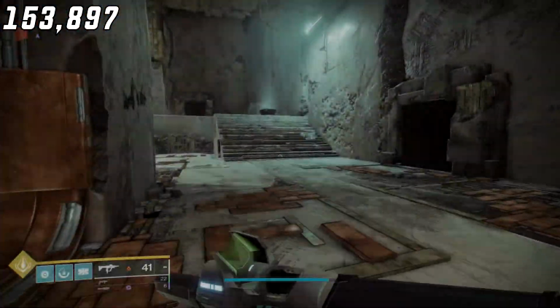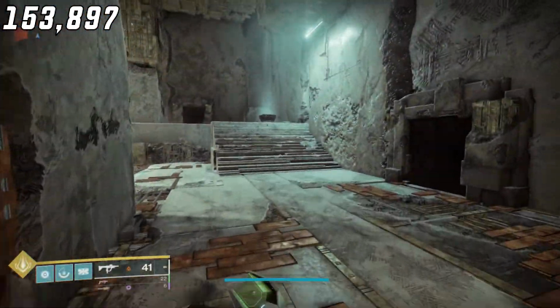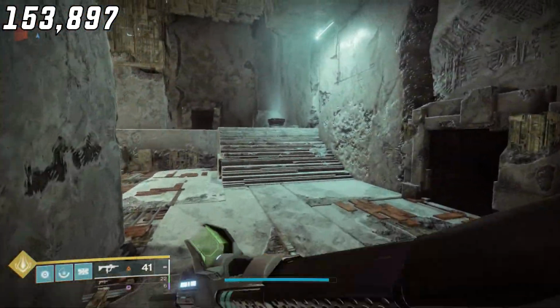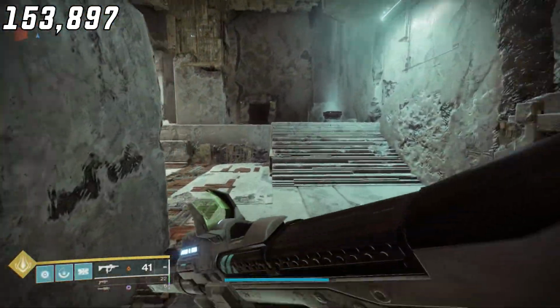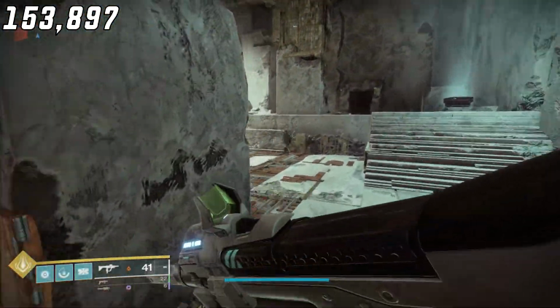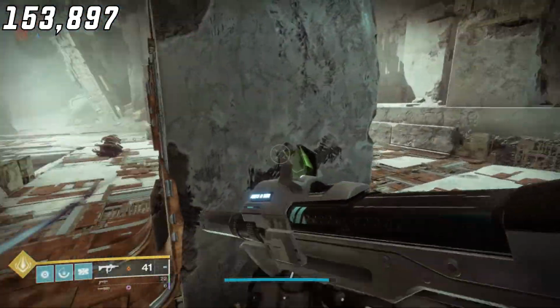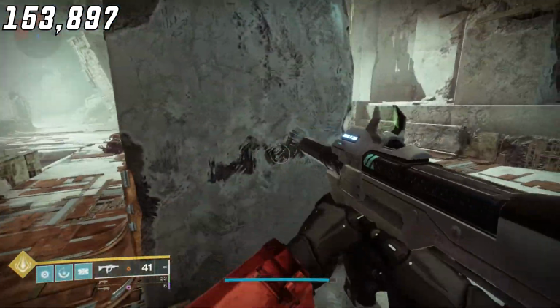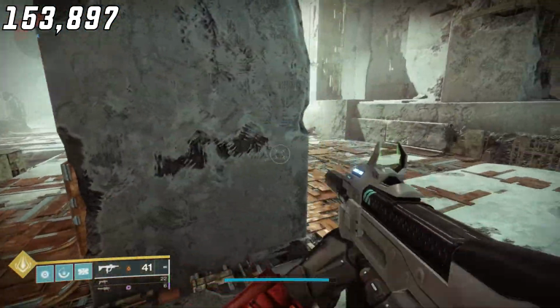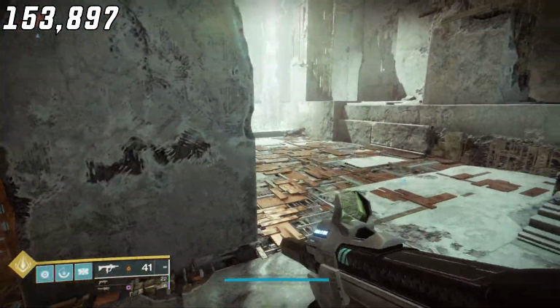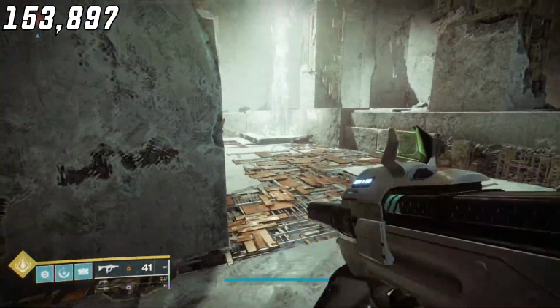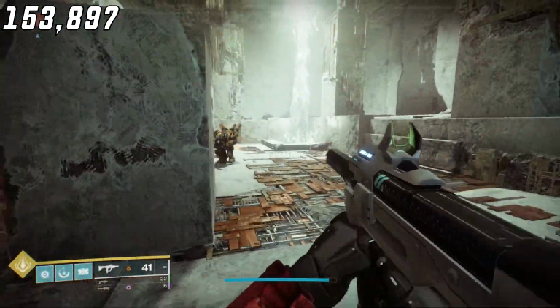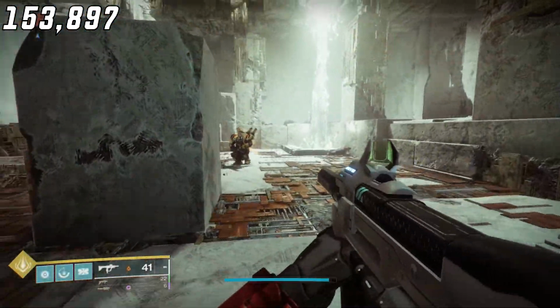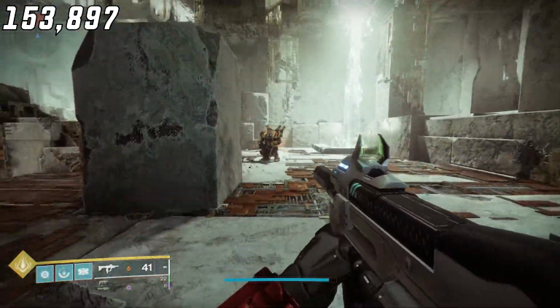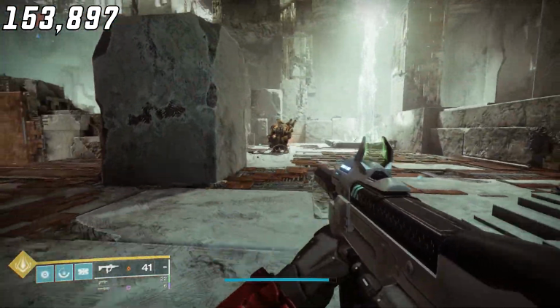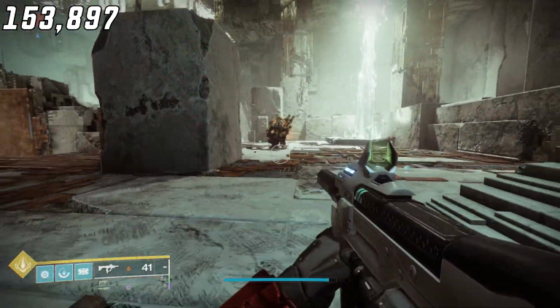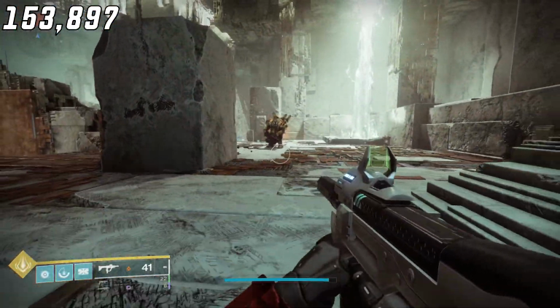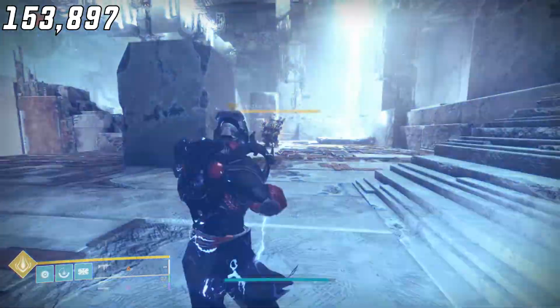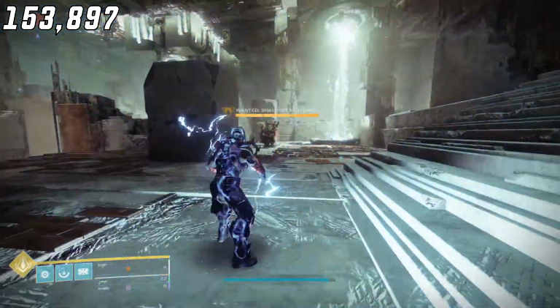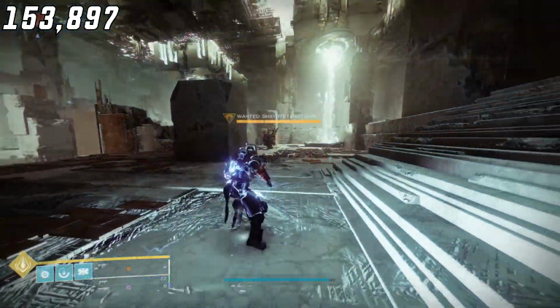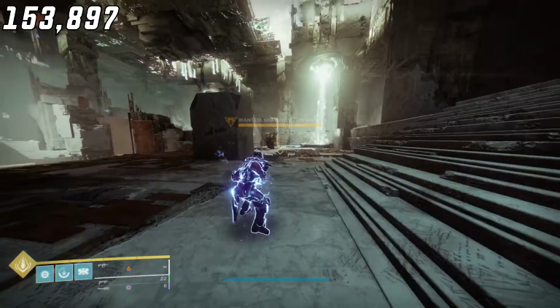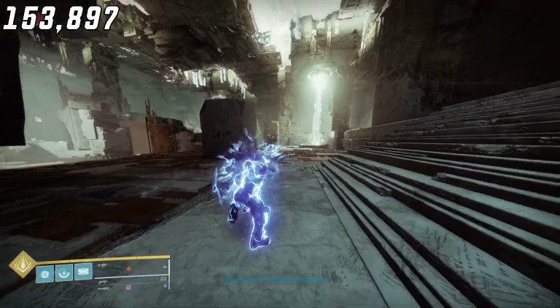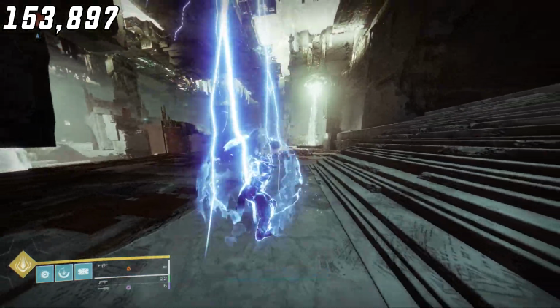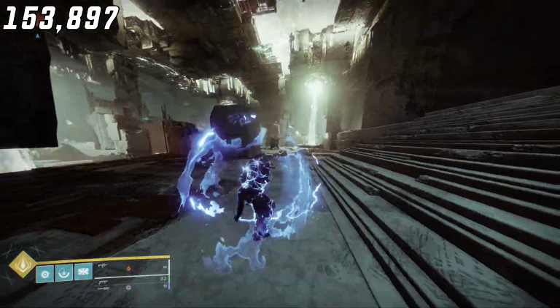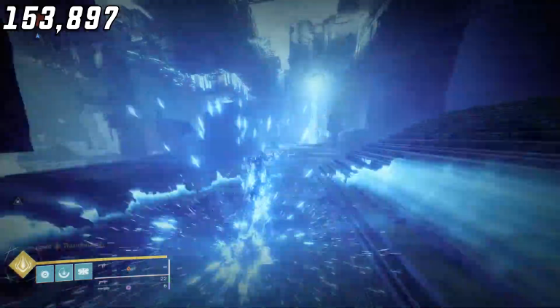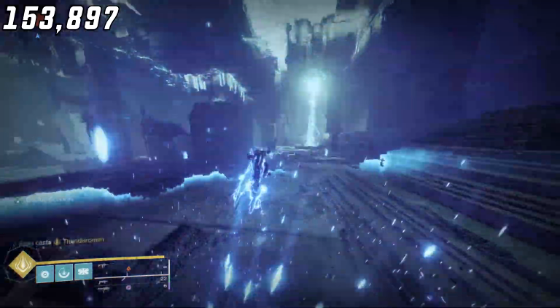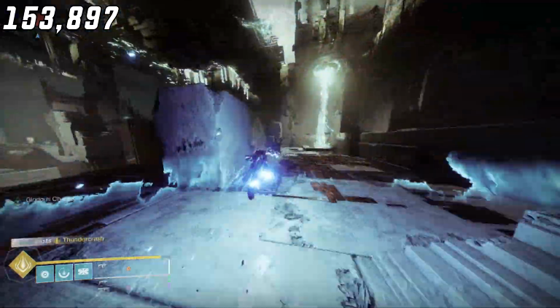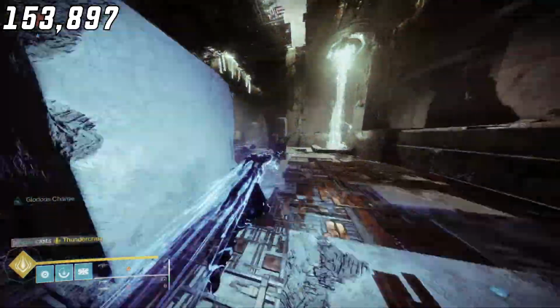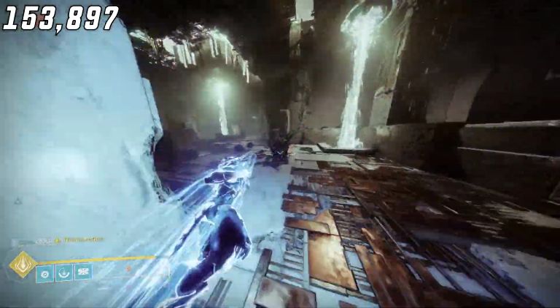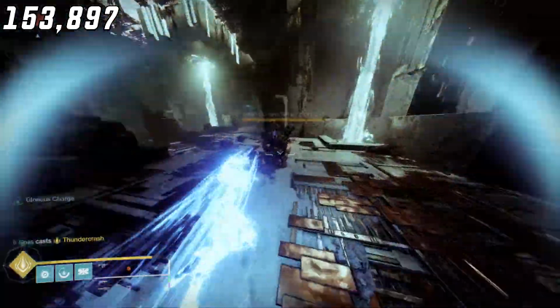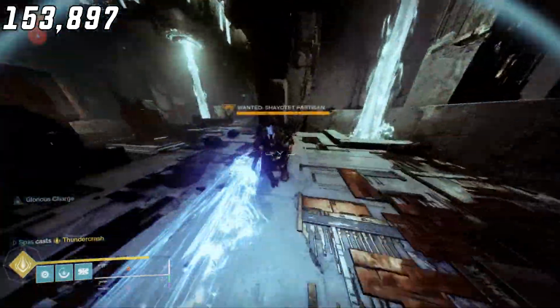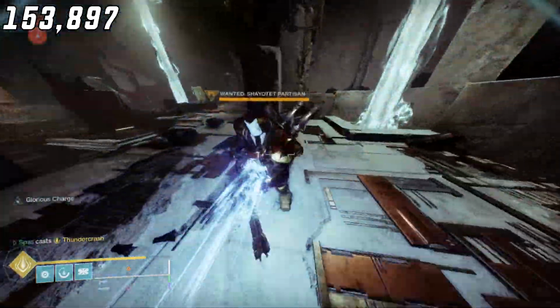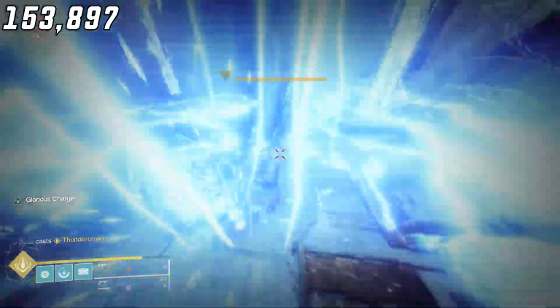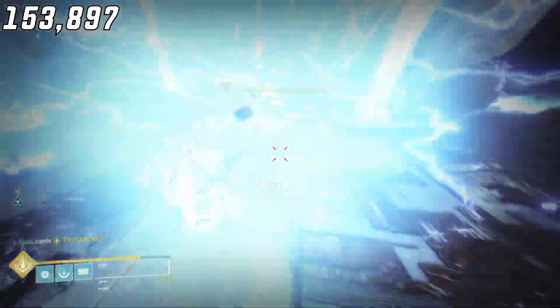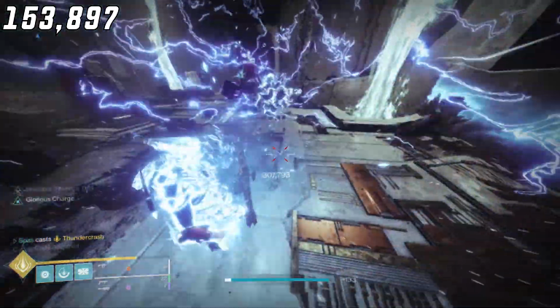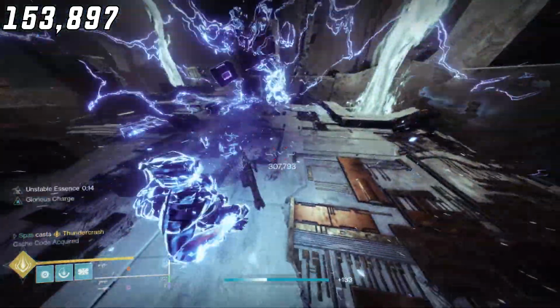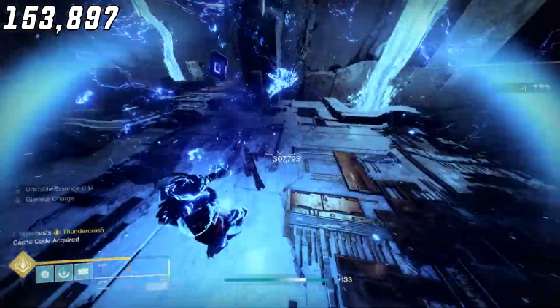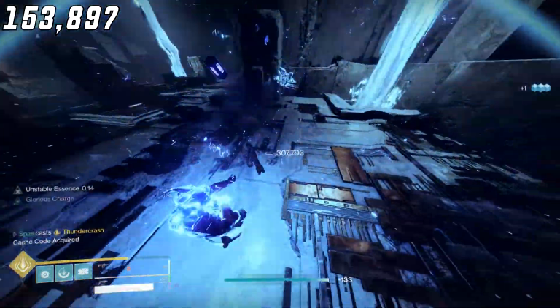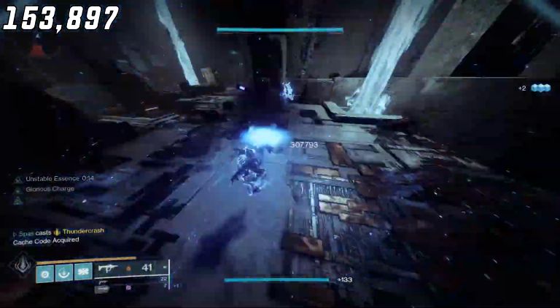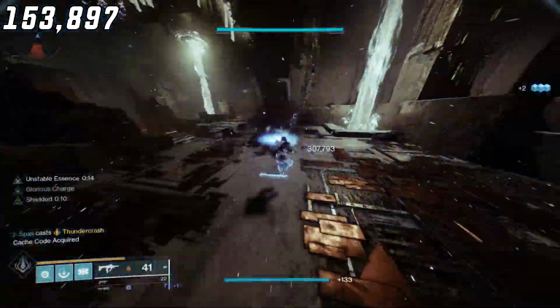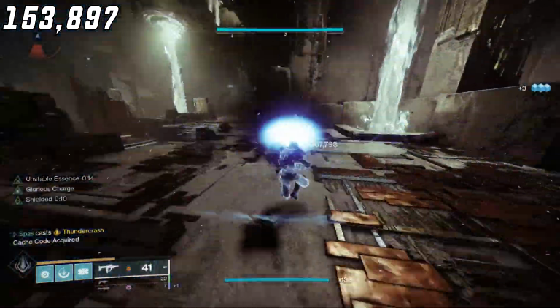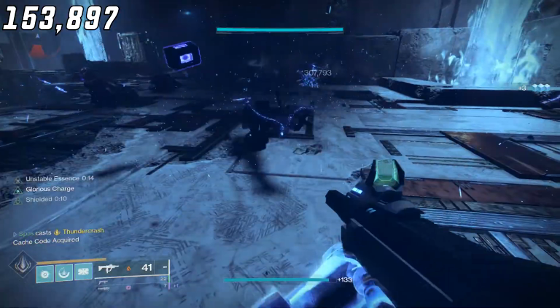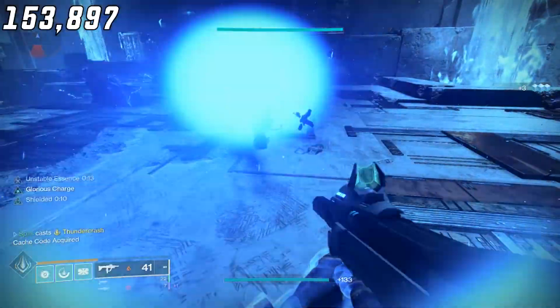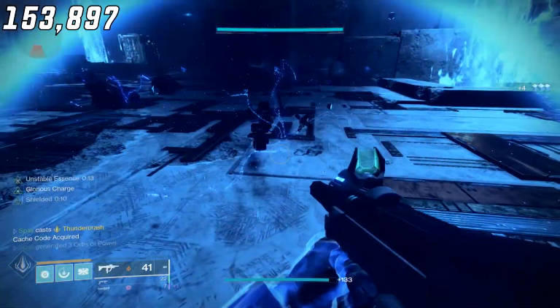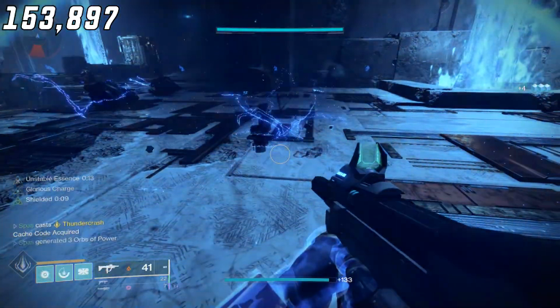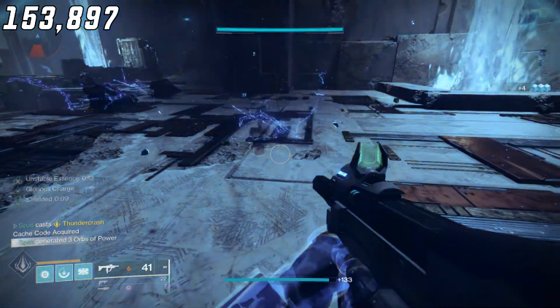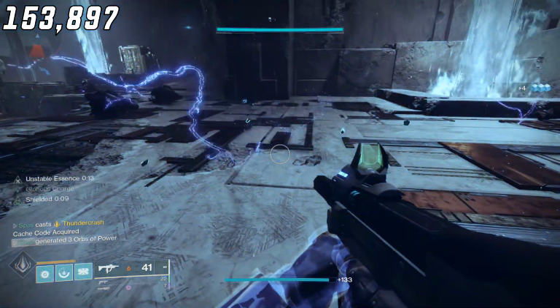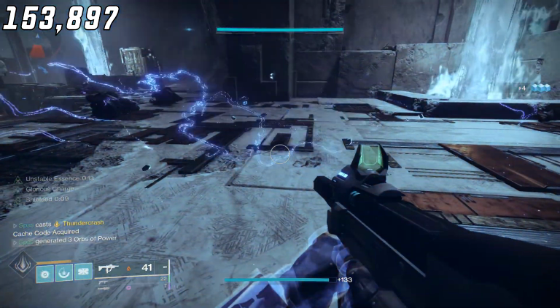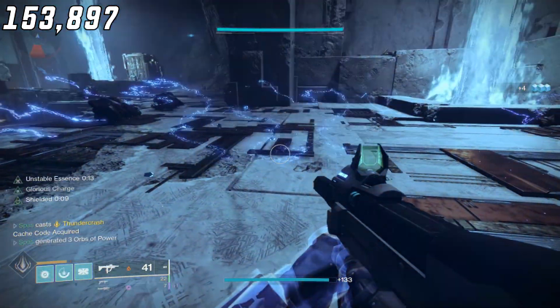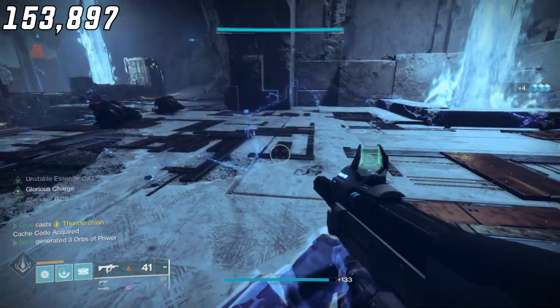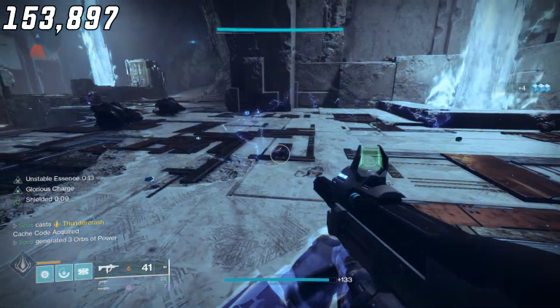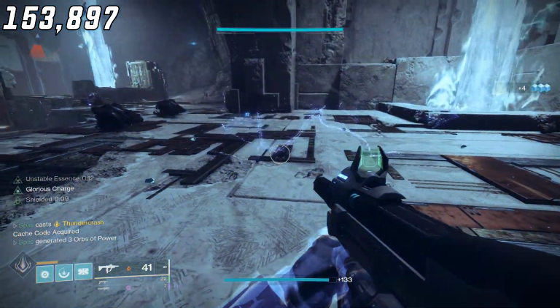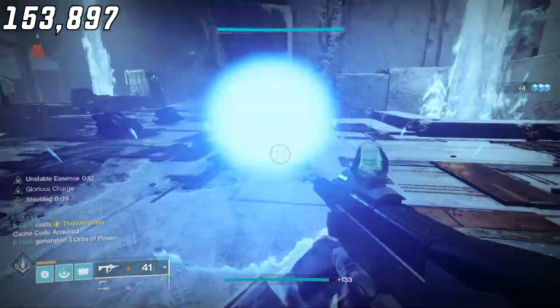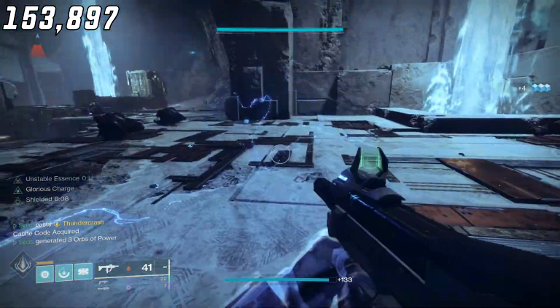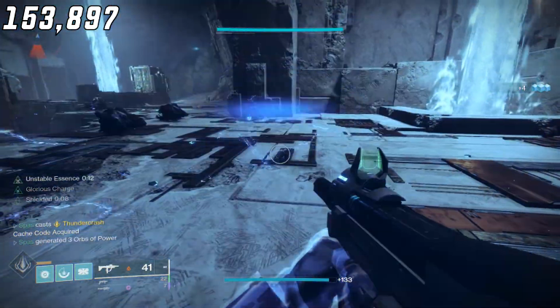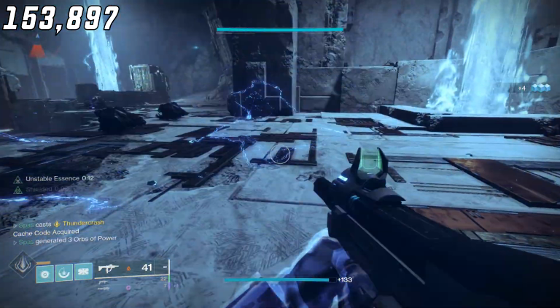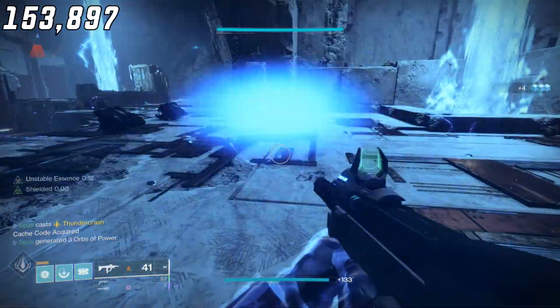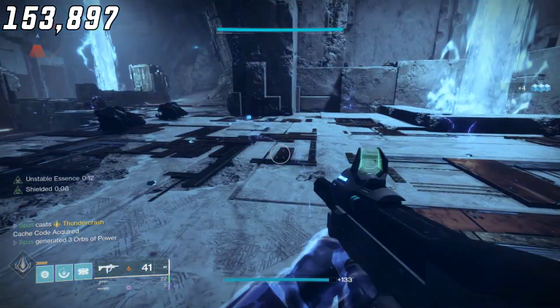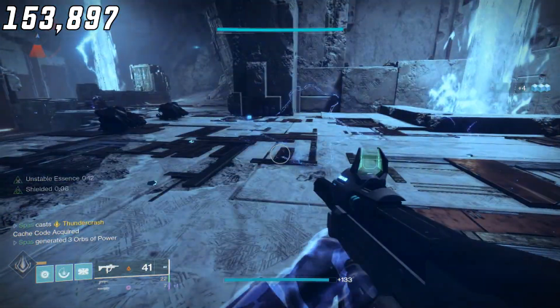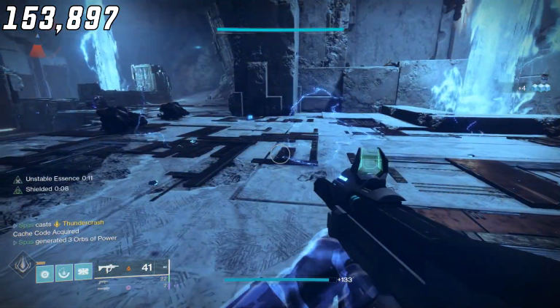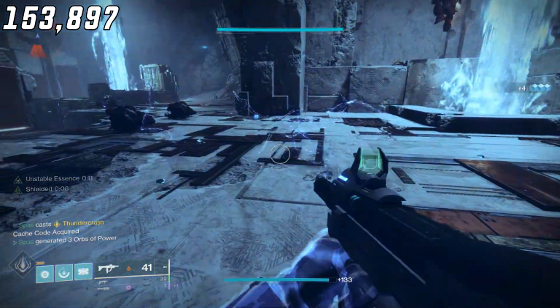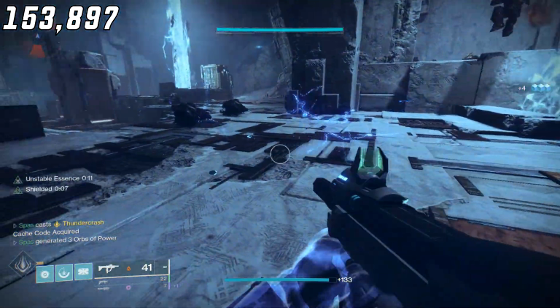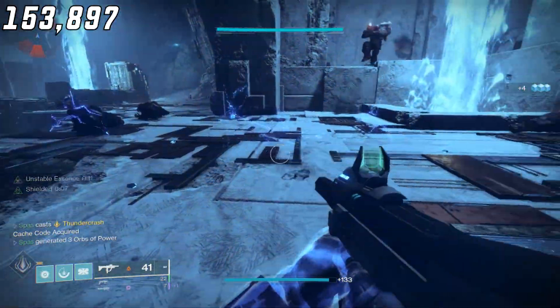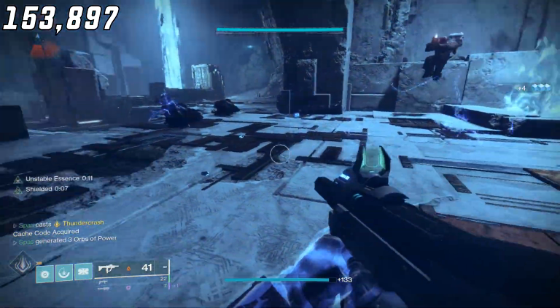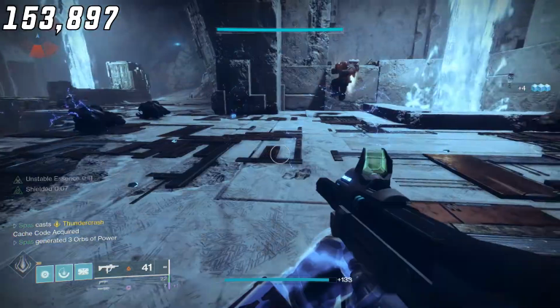Now testing the damage of the Super with Cuirass of the Falling Star equipped, Thunder Crash deals 307,793 damage.